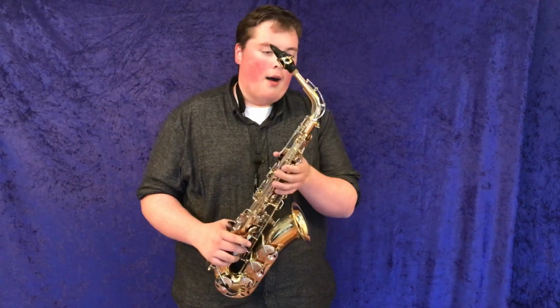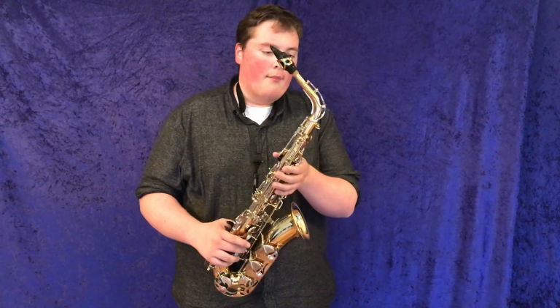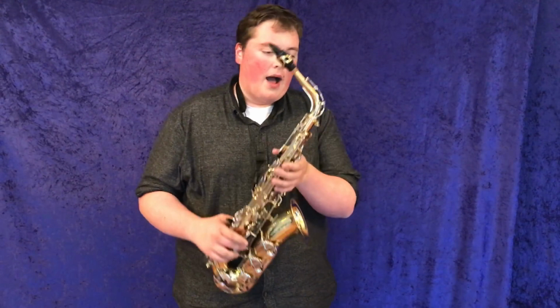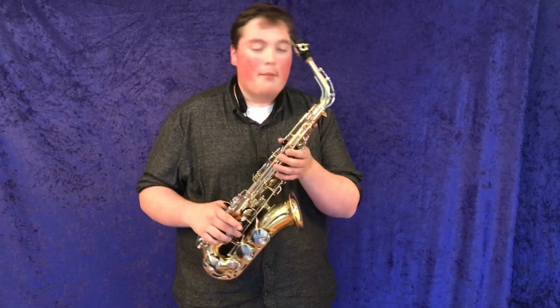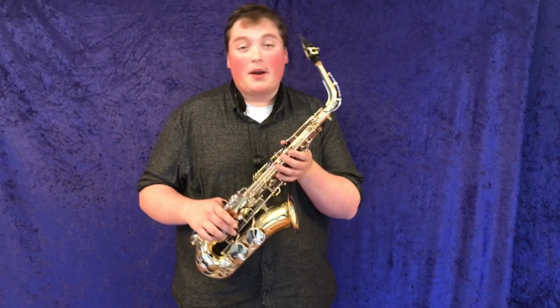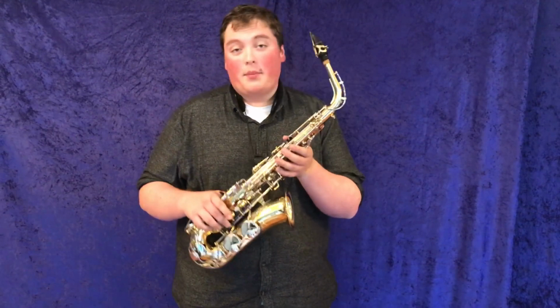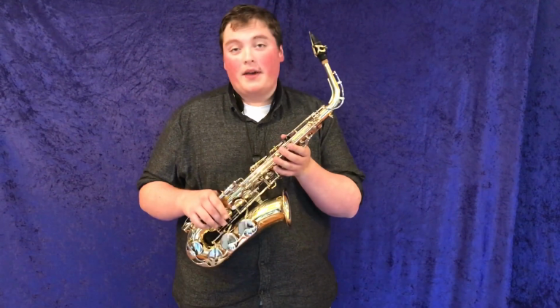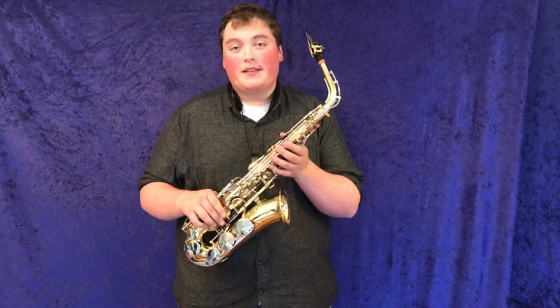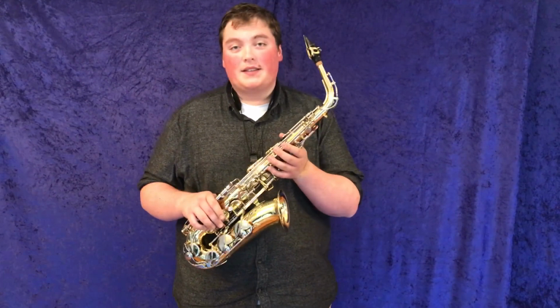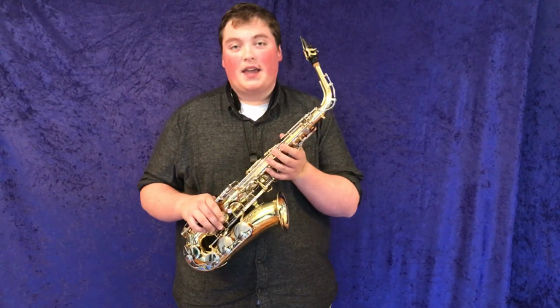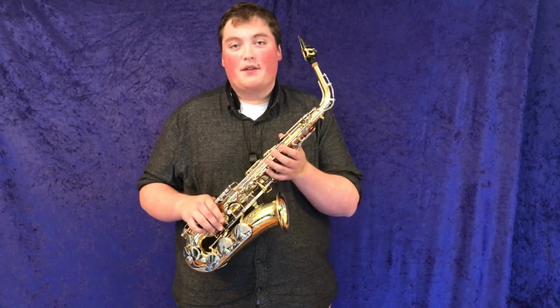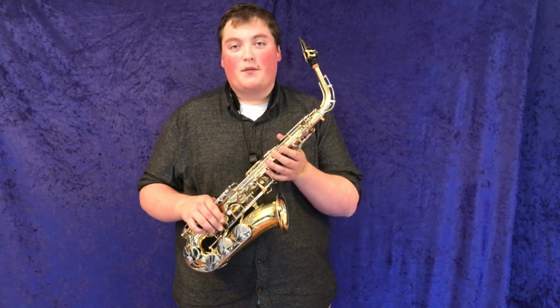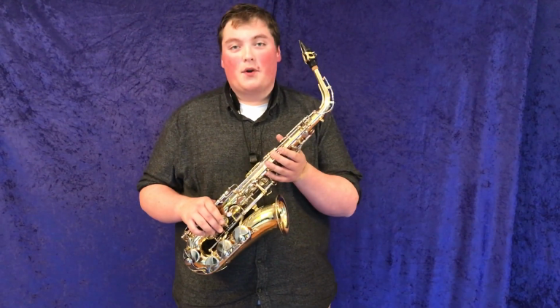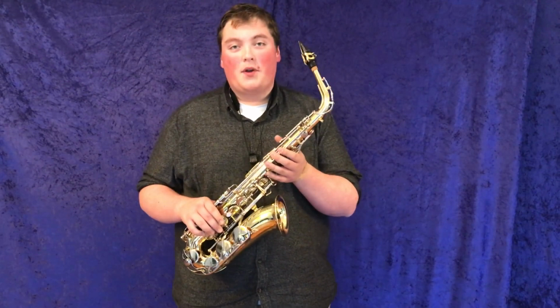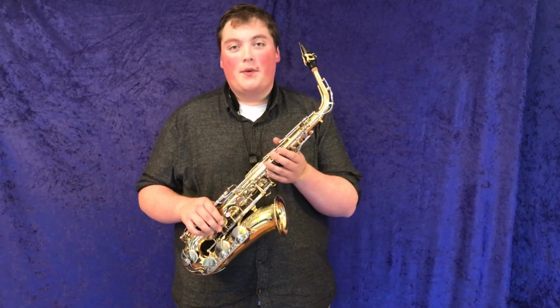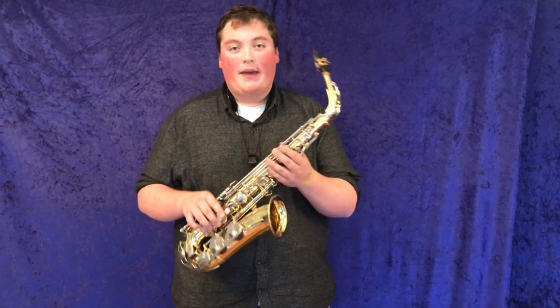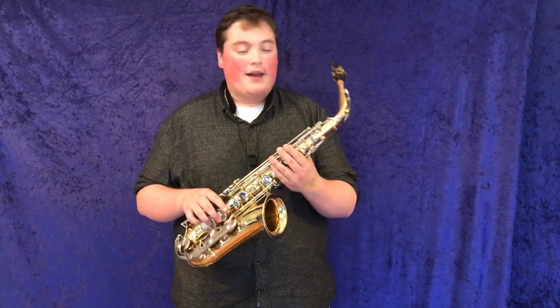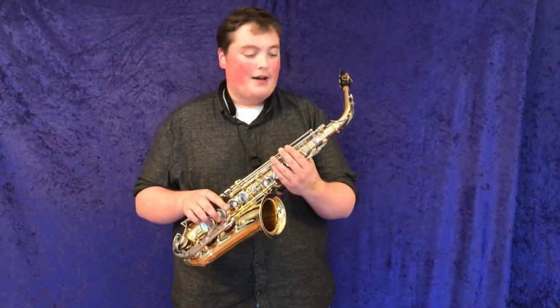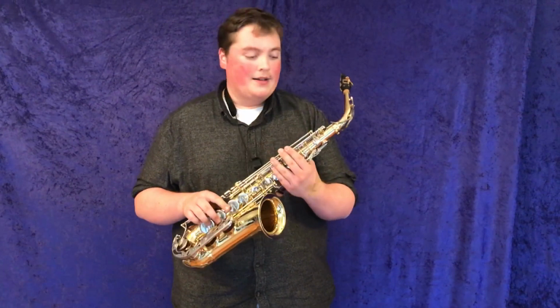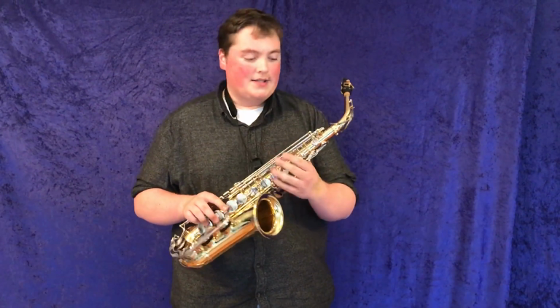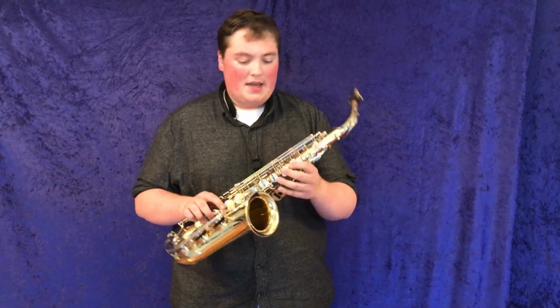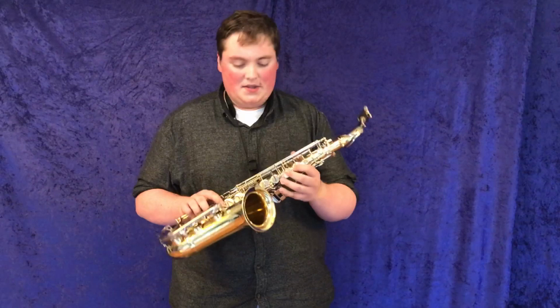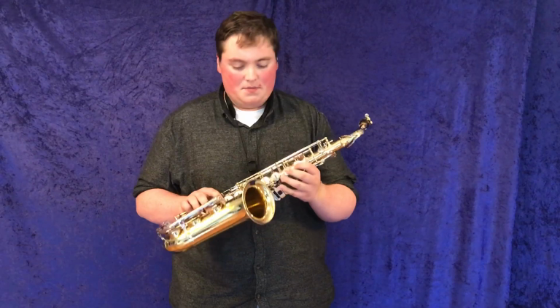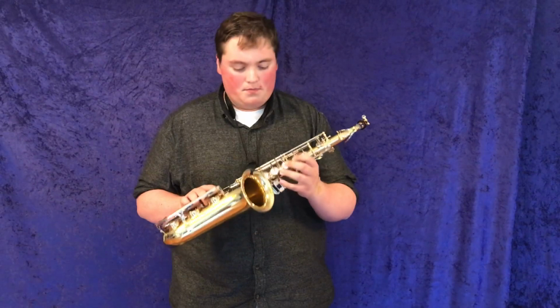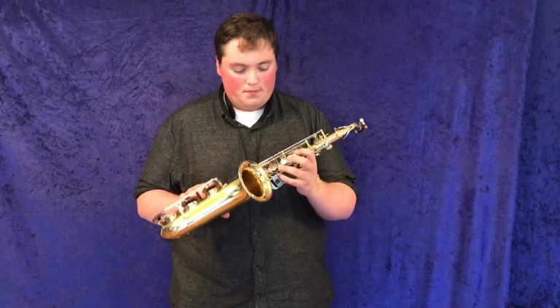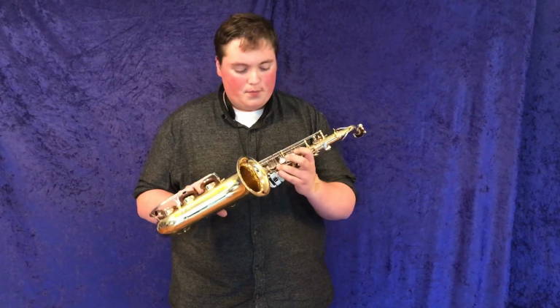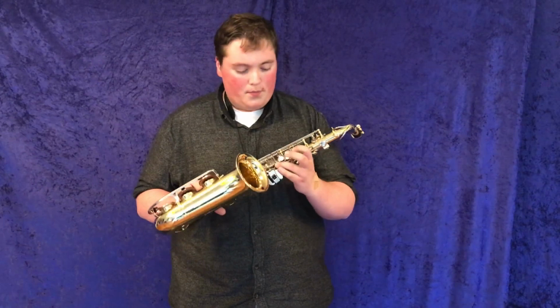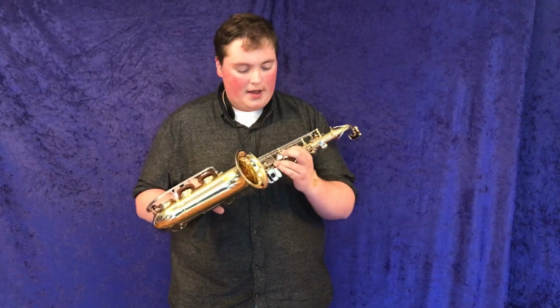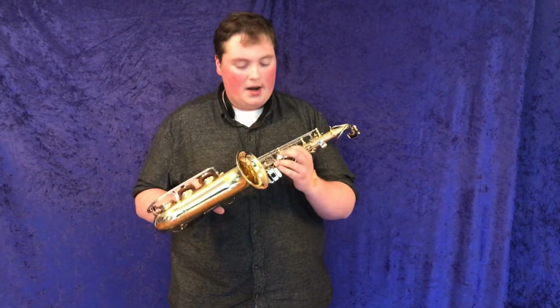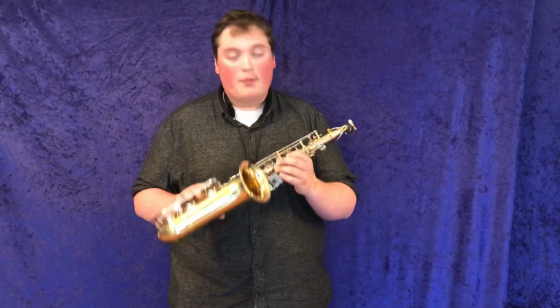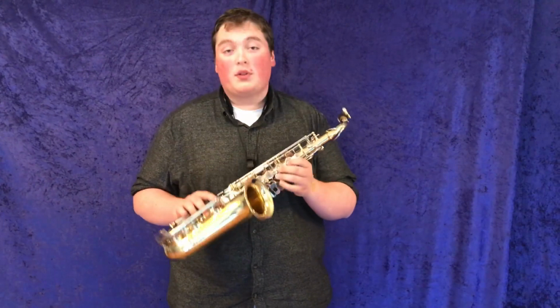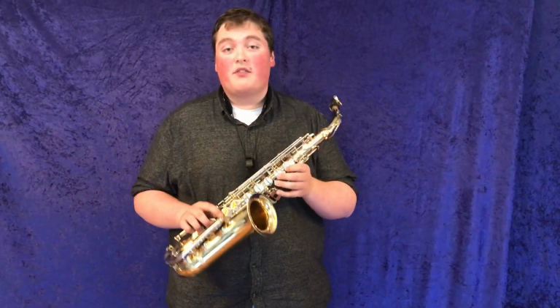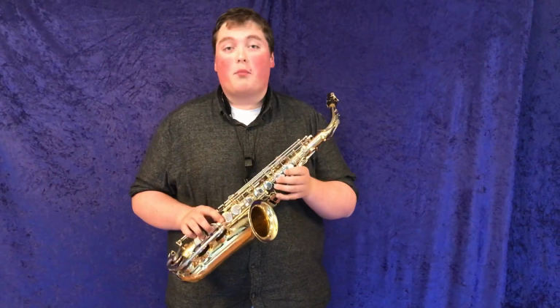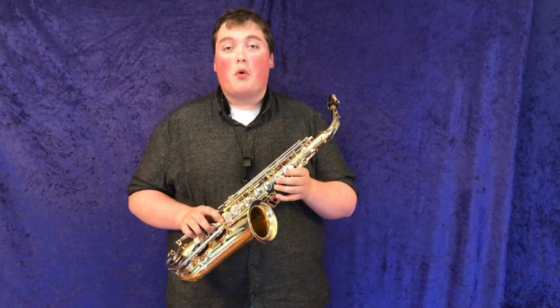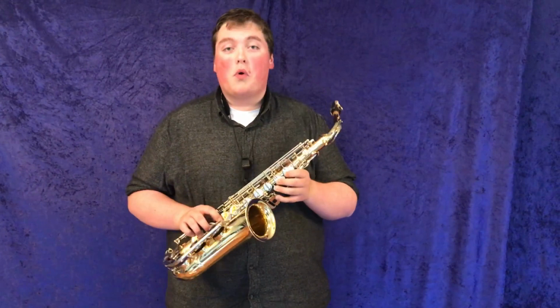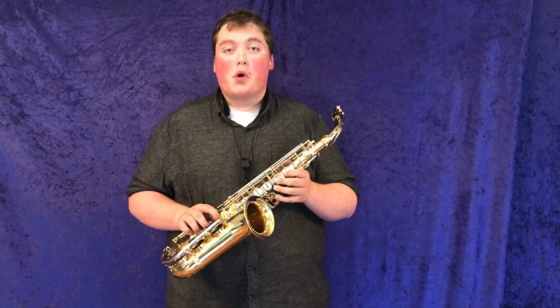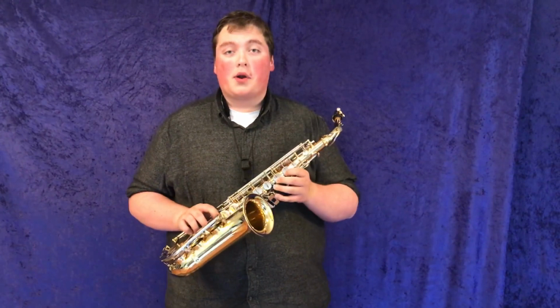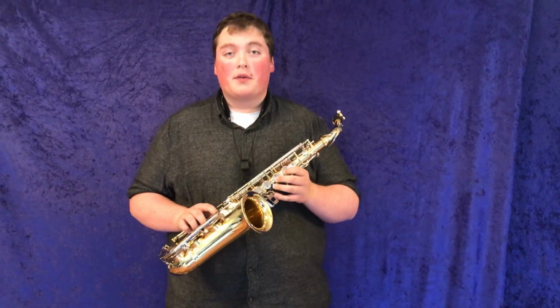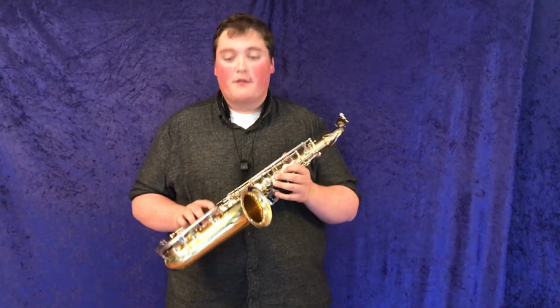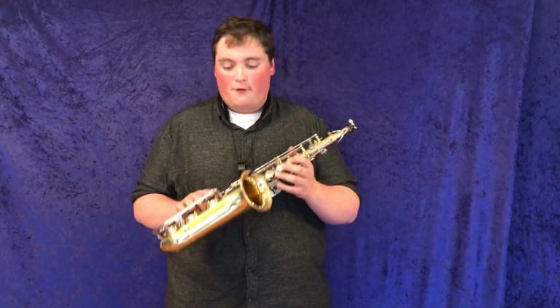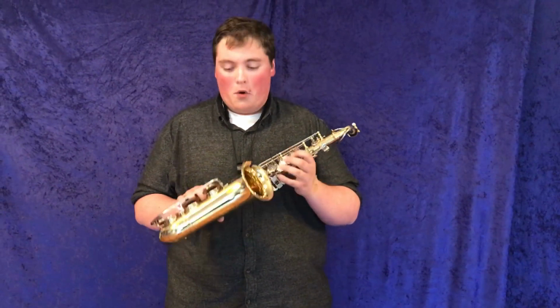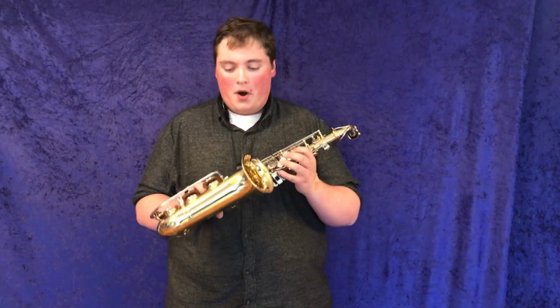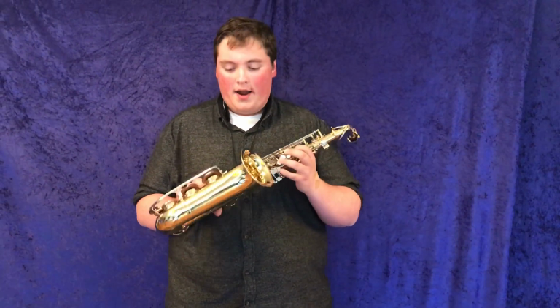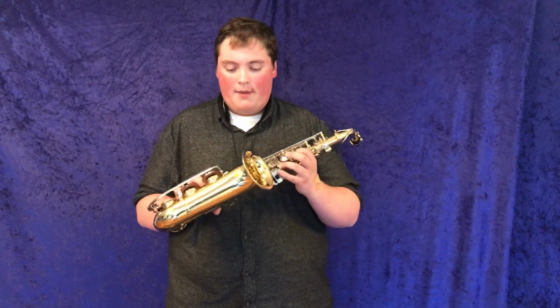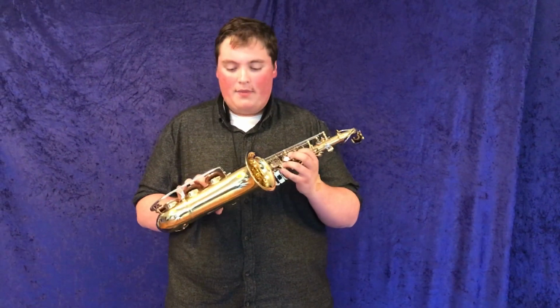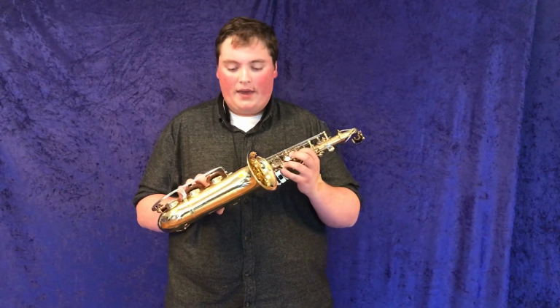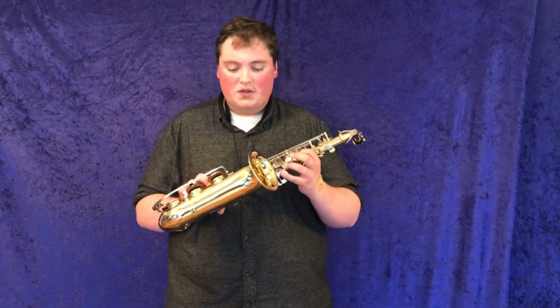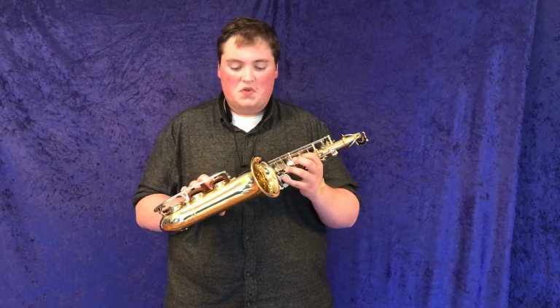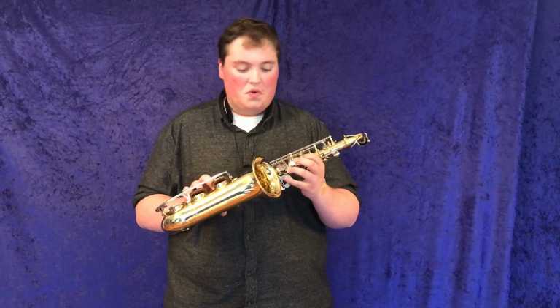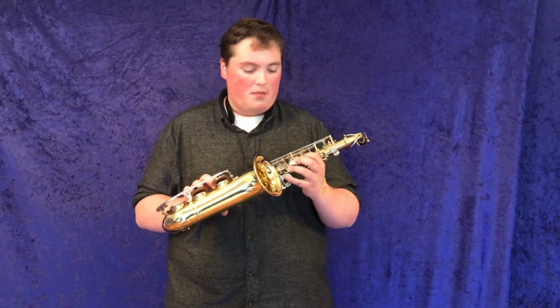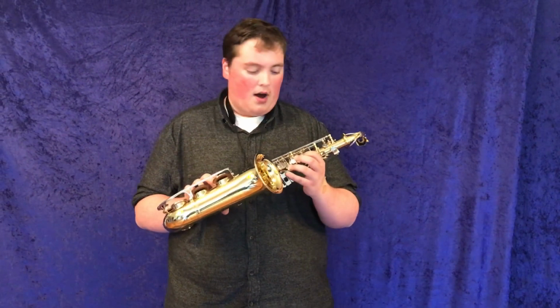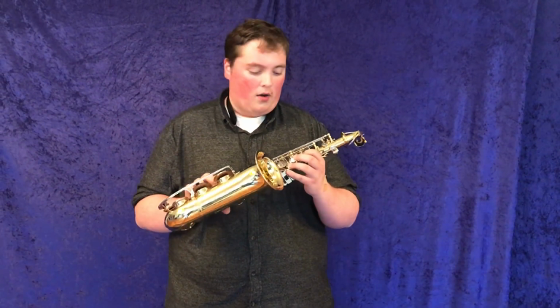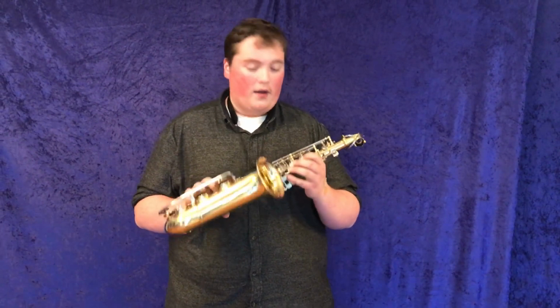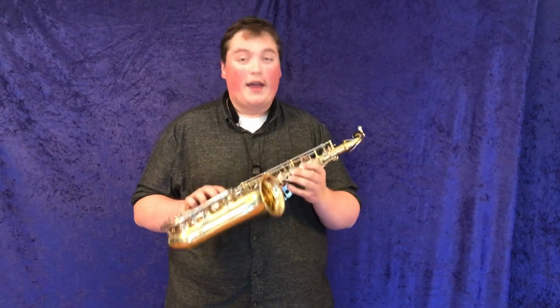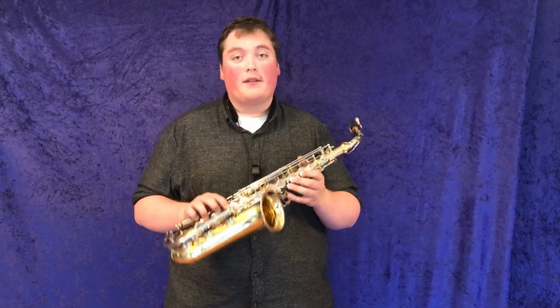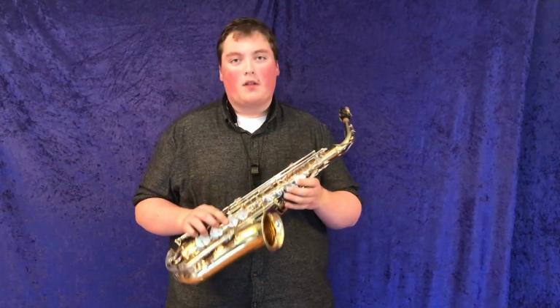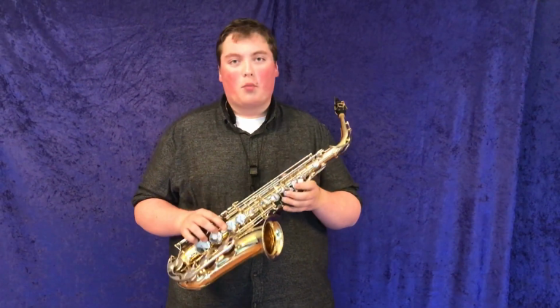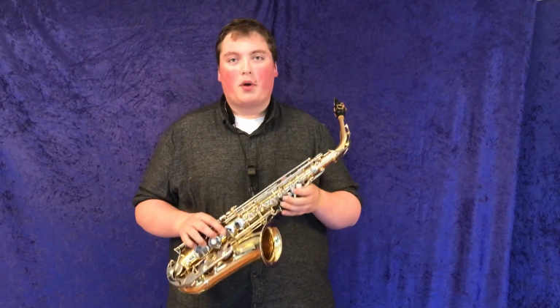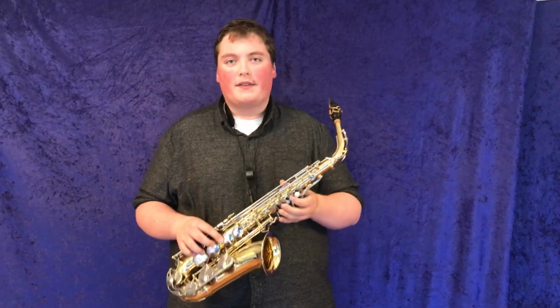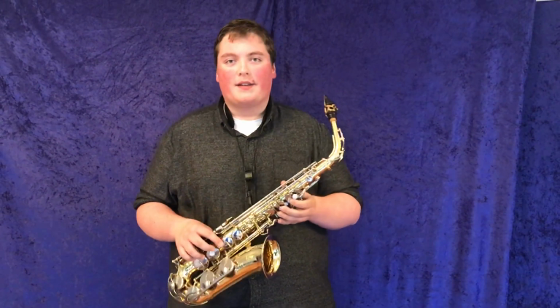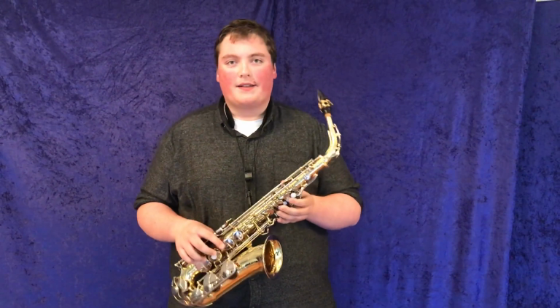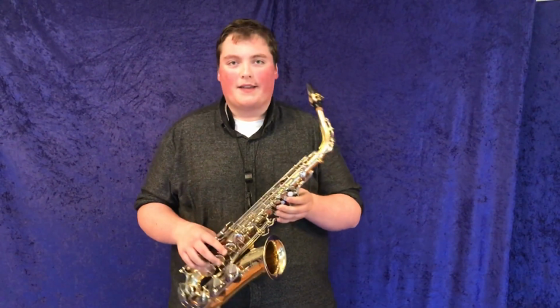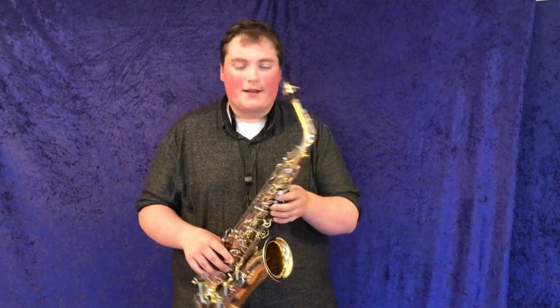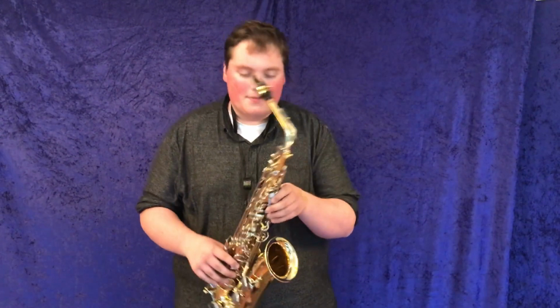I'm going to play this again for you because it's an unbelievable horn for it being a student model and the low price that it's at.